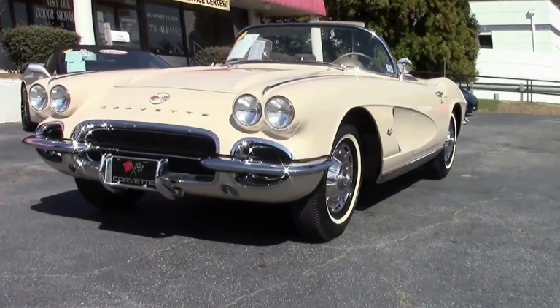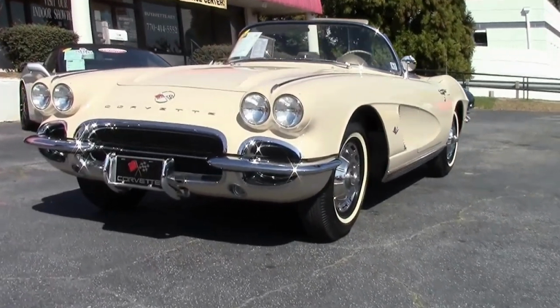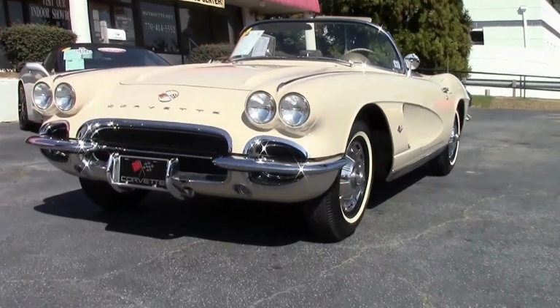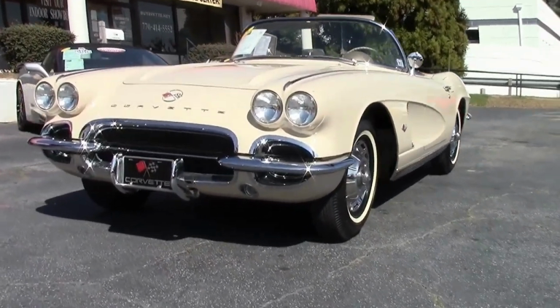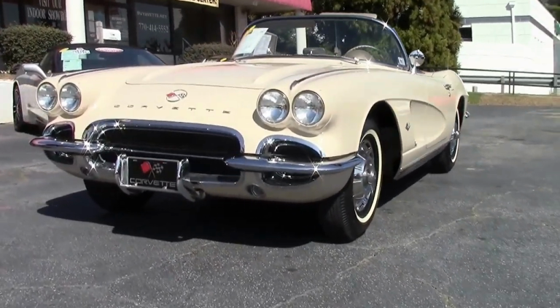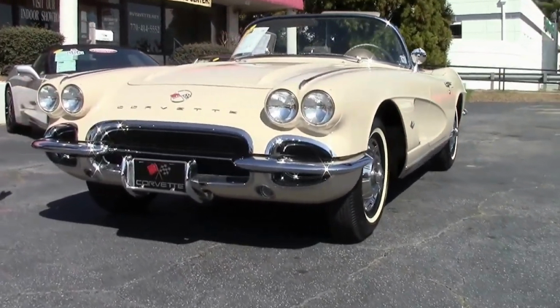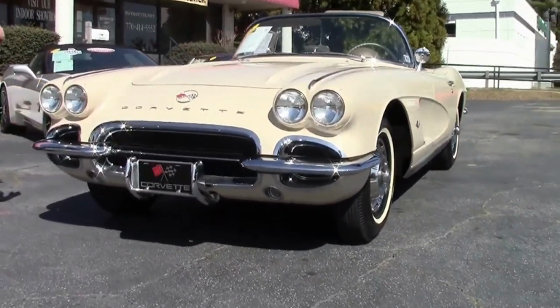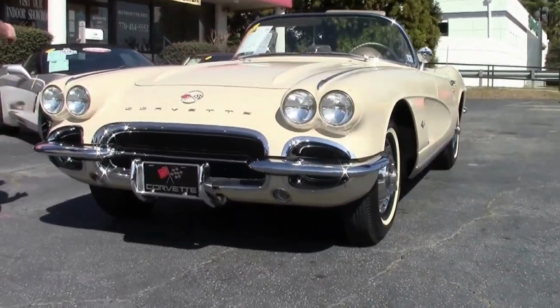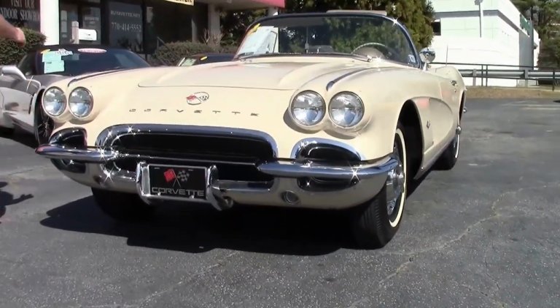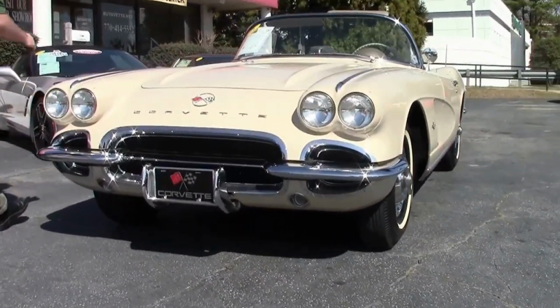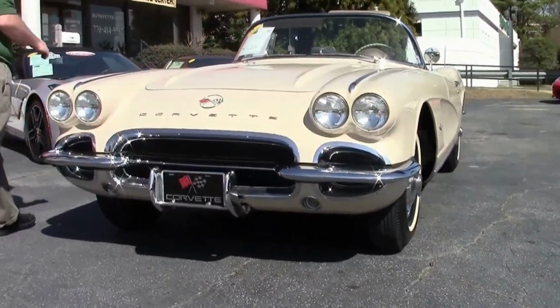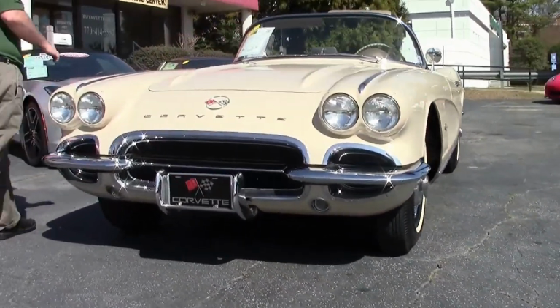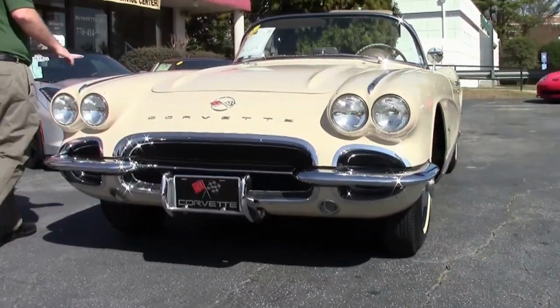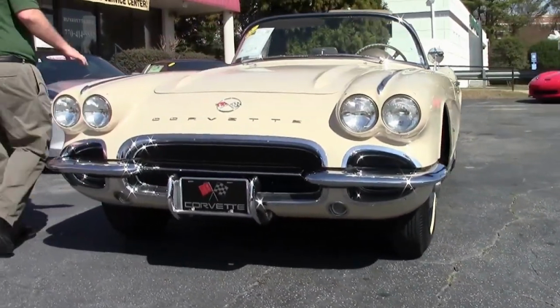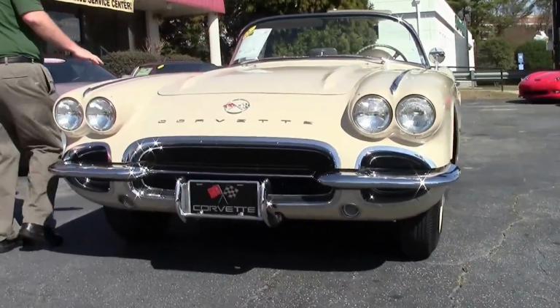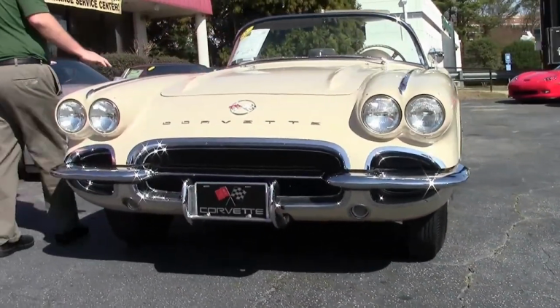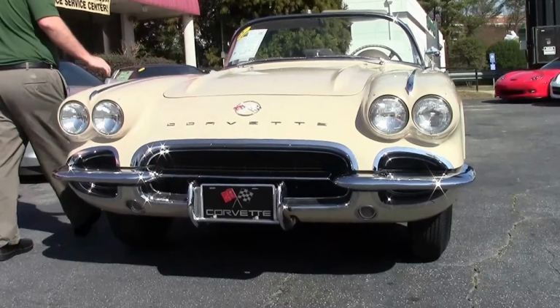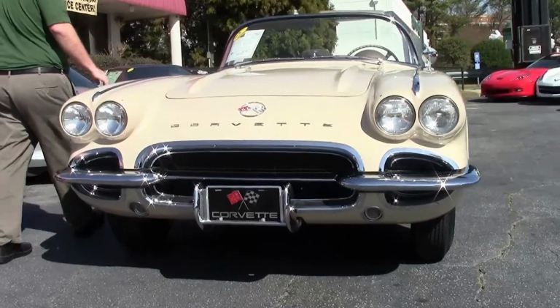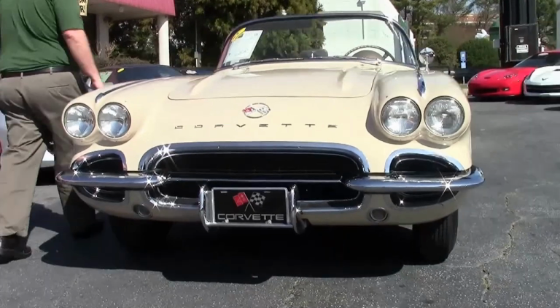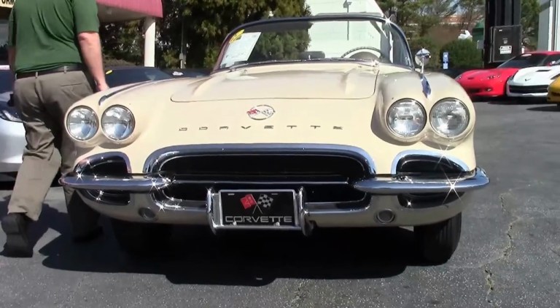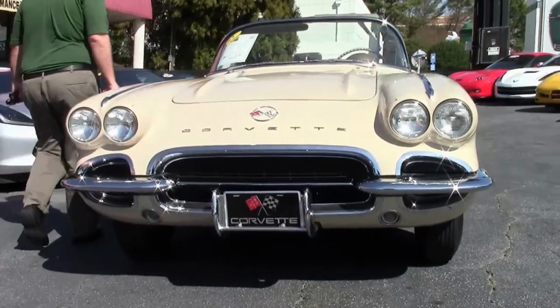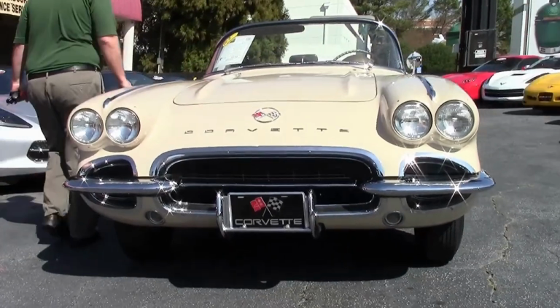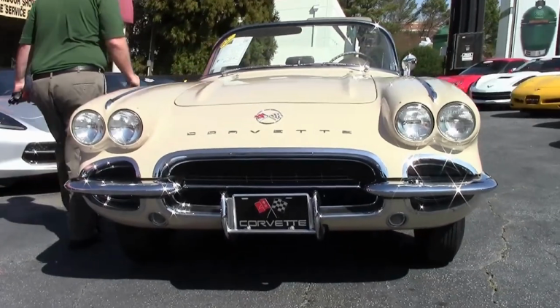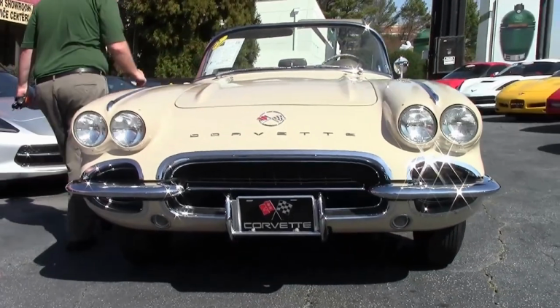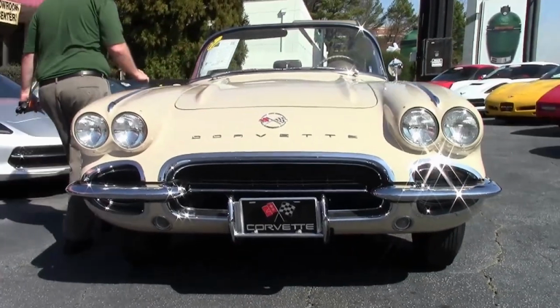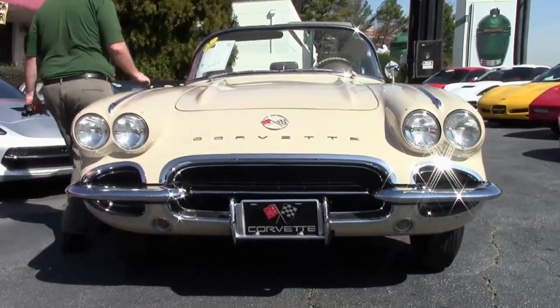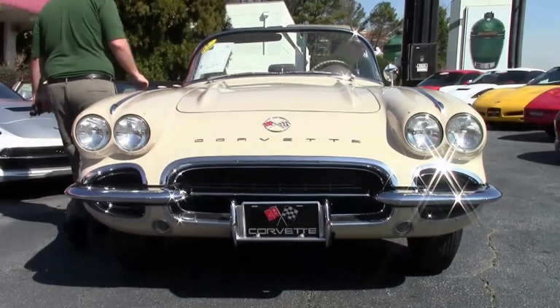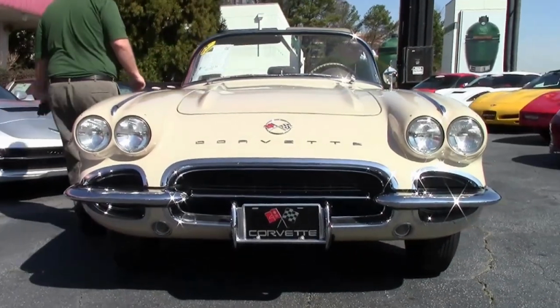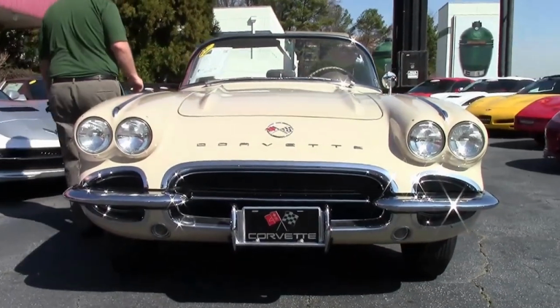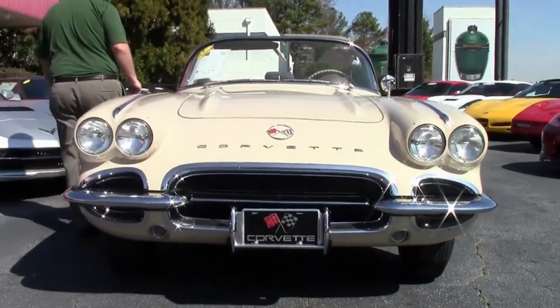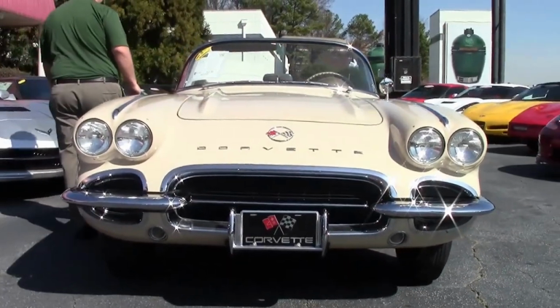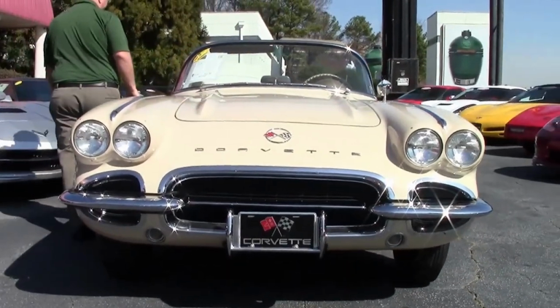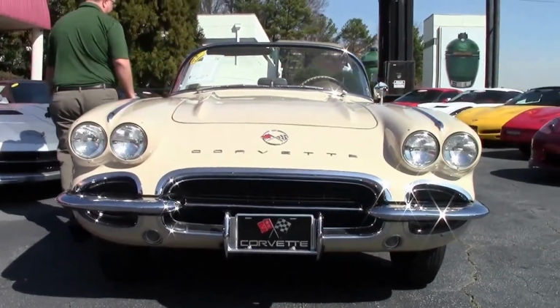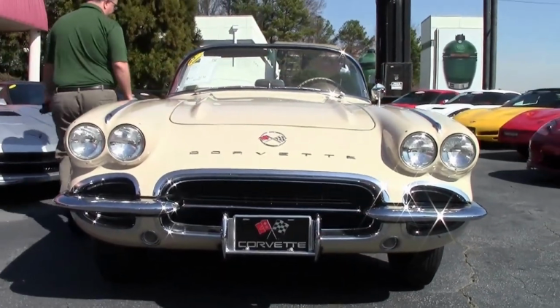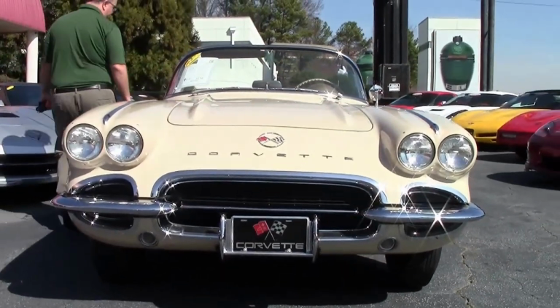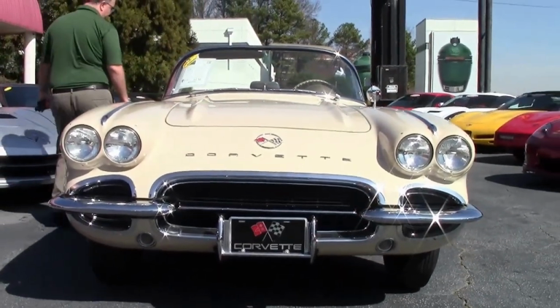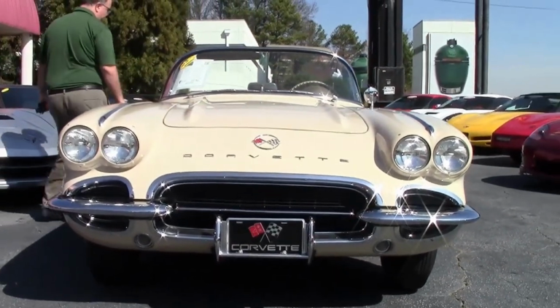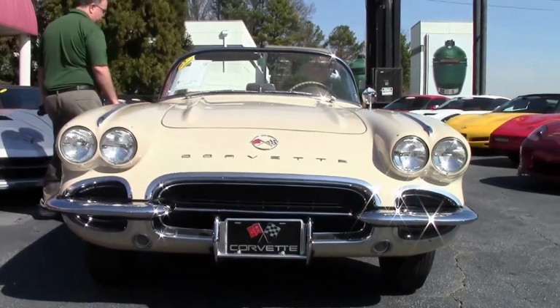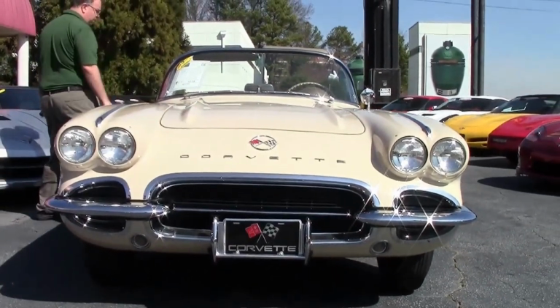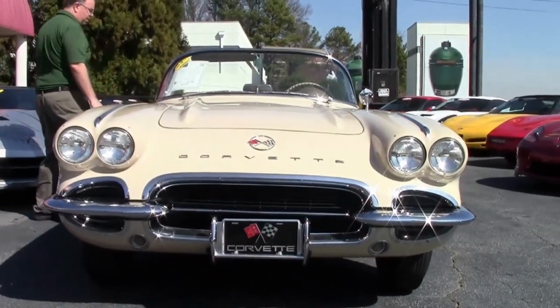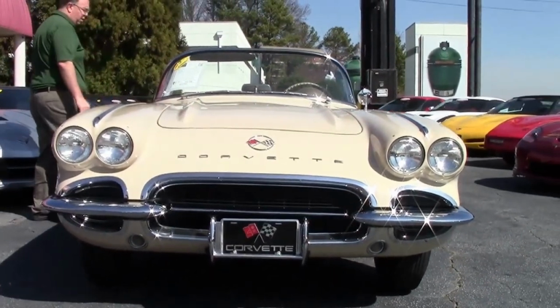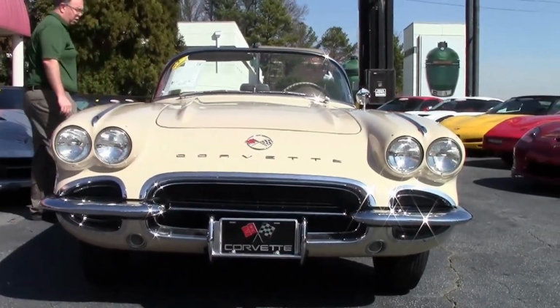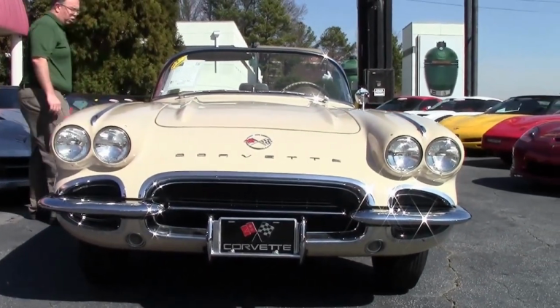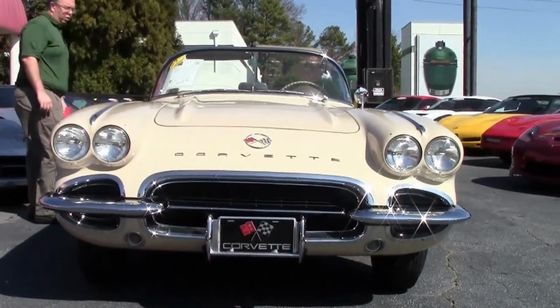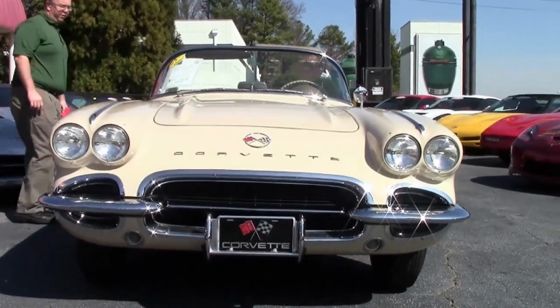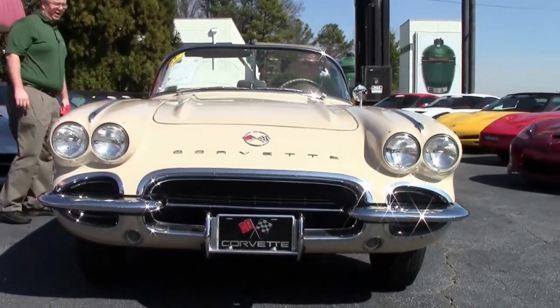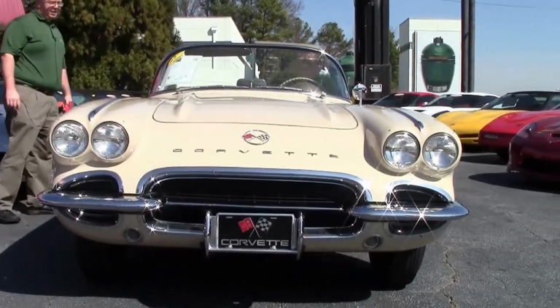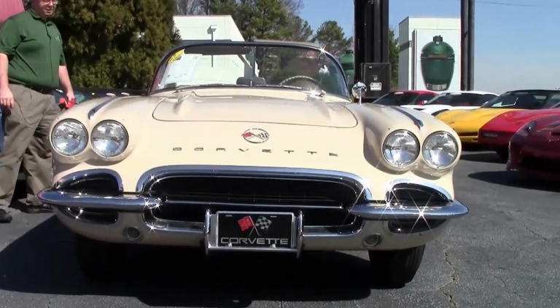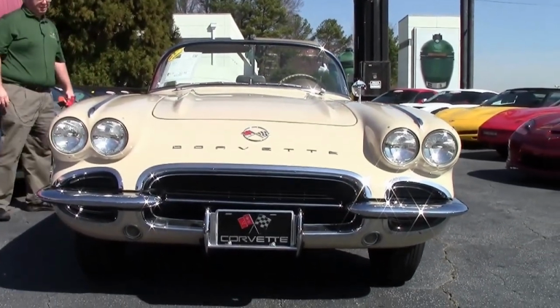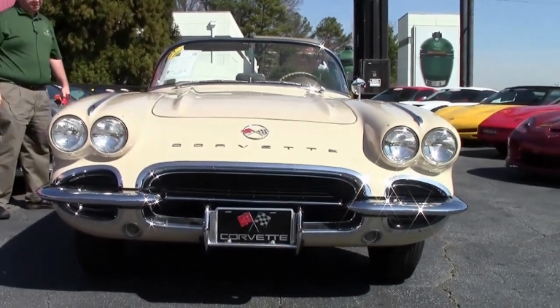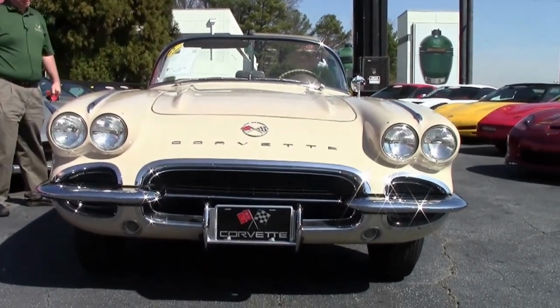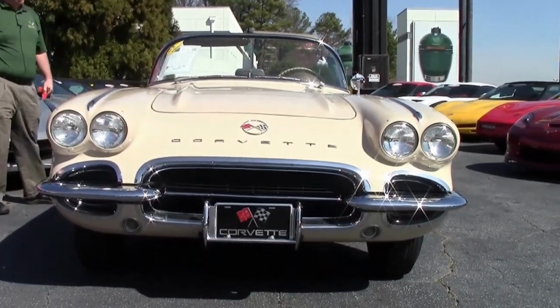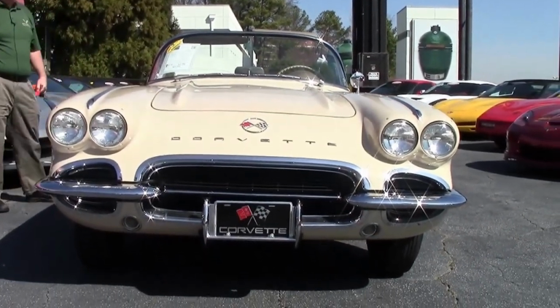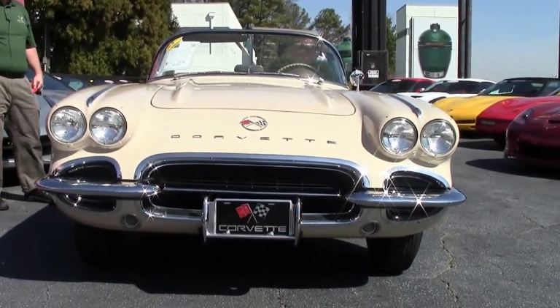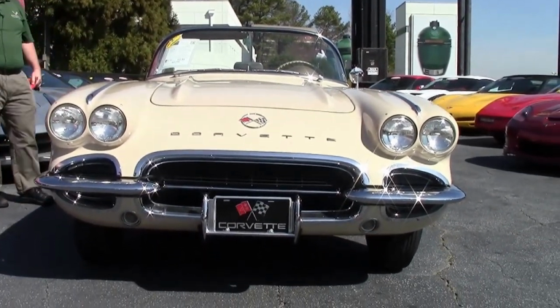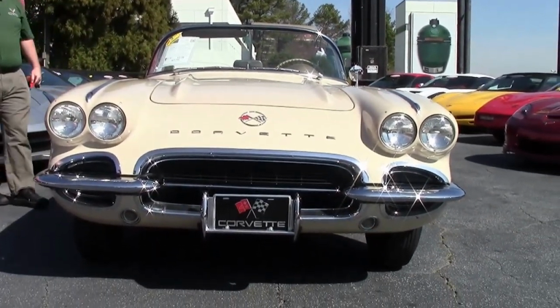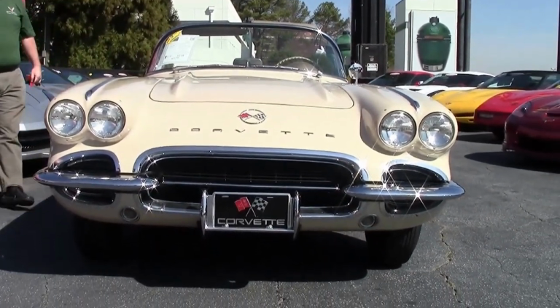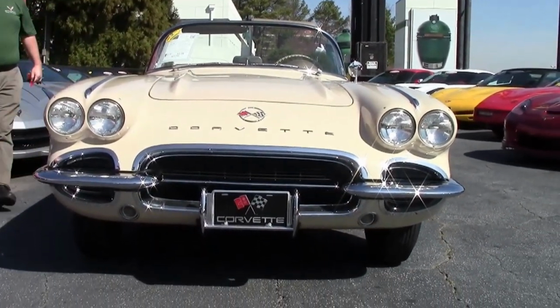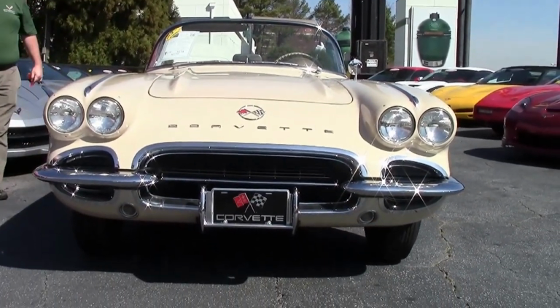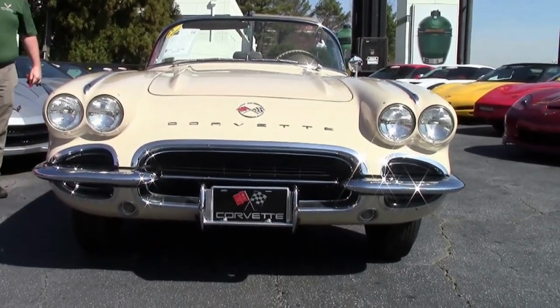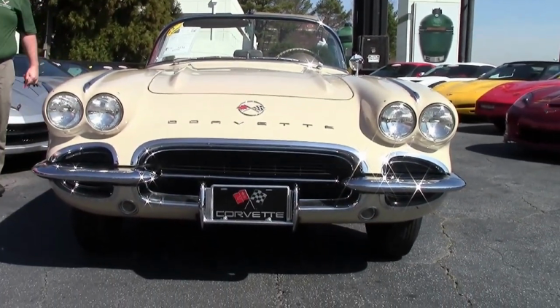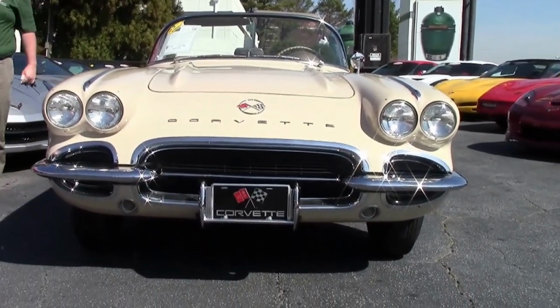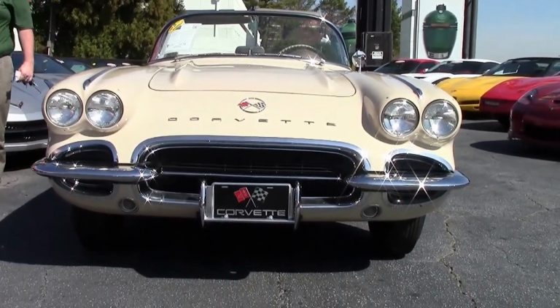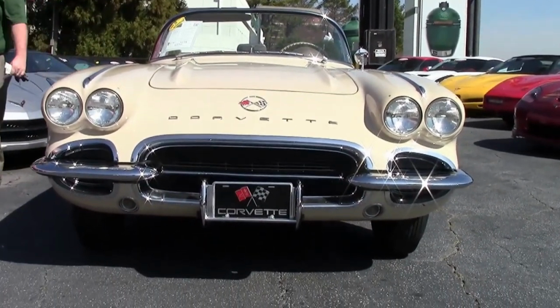This is a 2012 chapter Top Flight winner Corvette. Matching numbers.